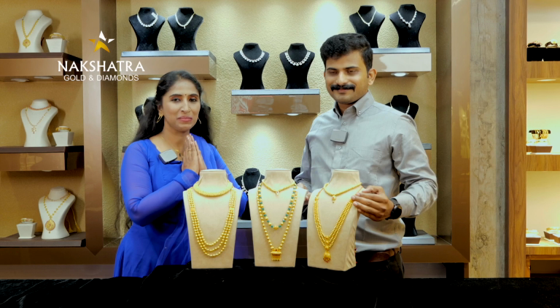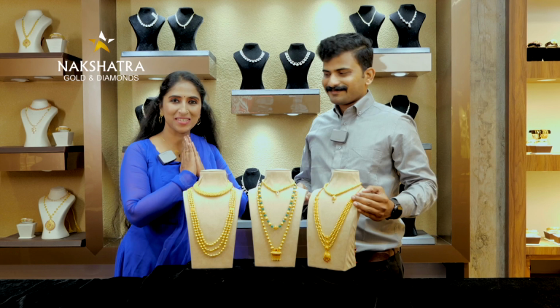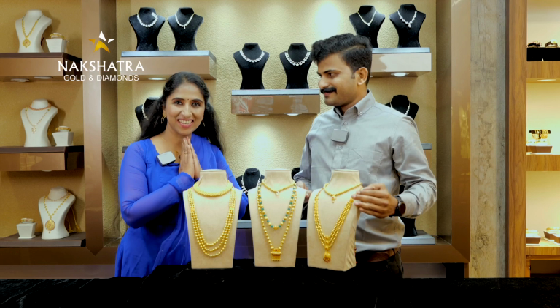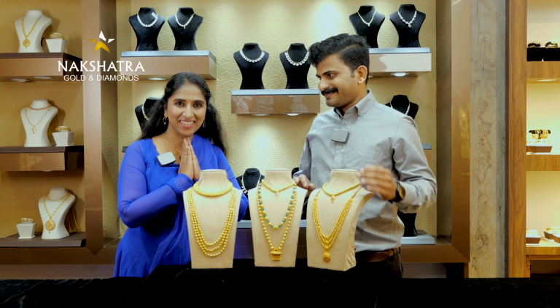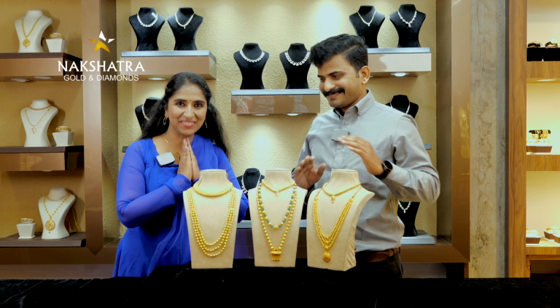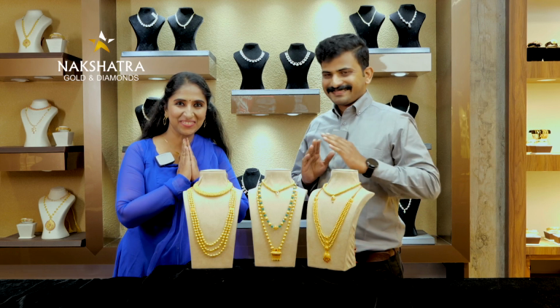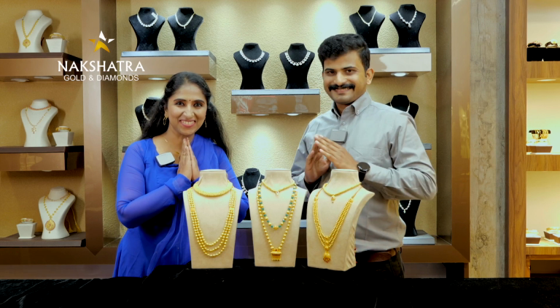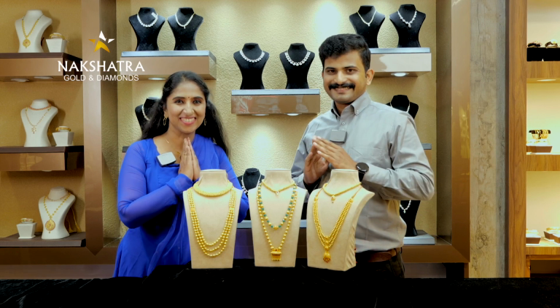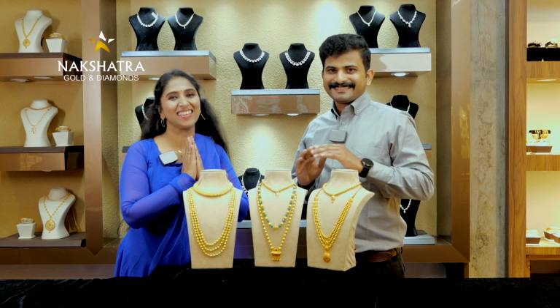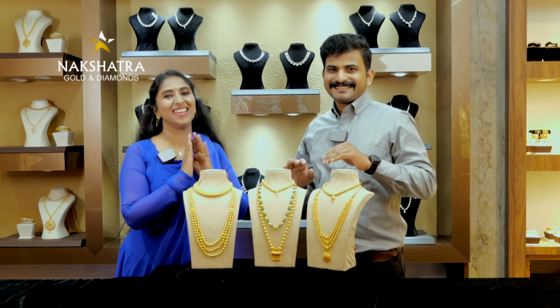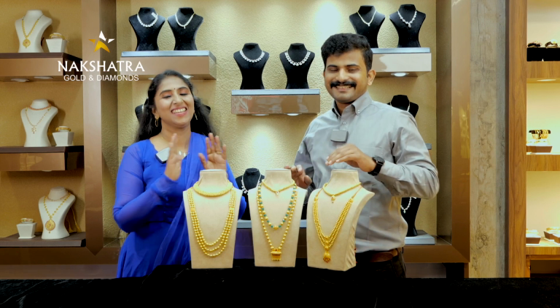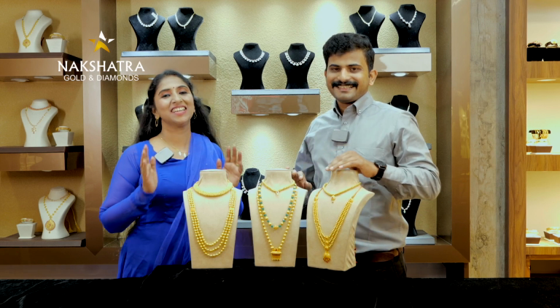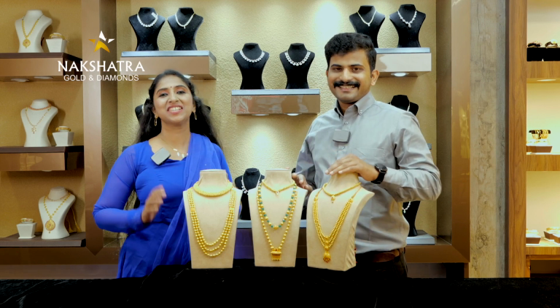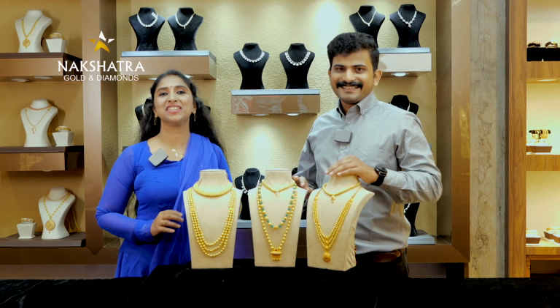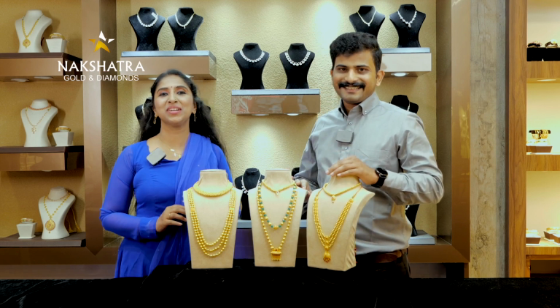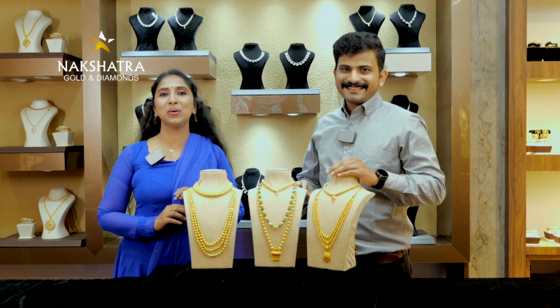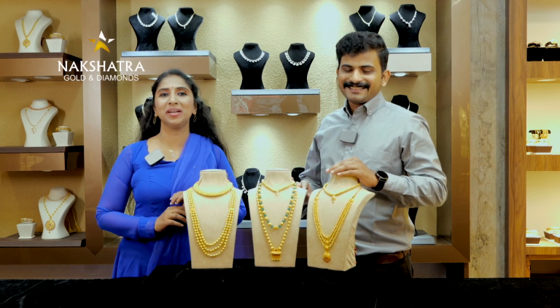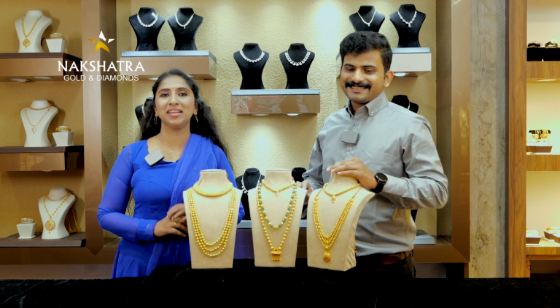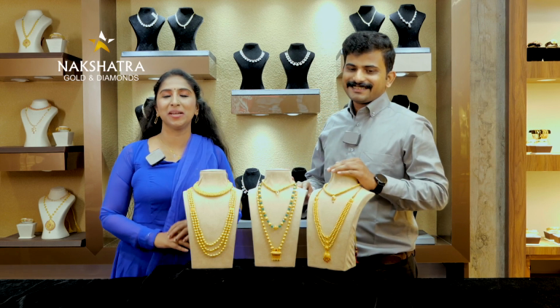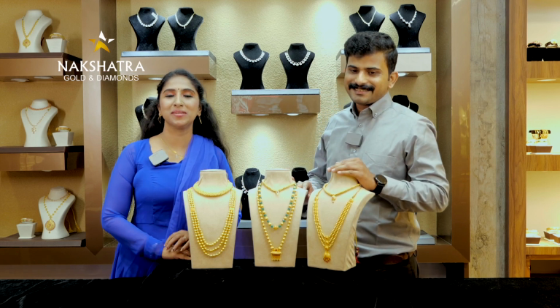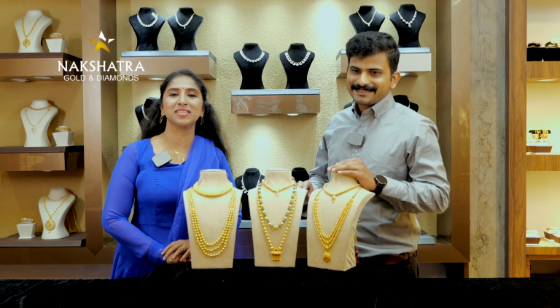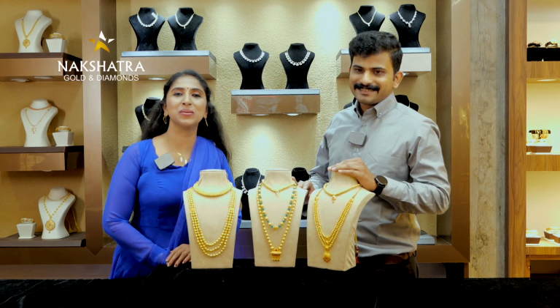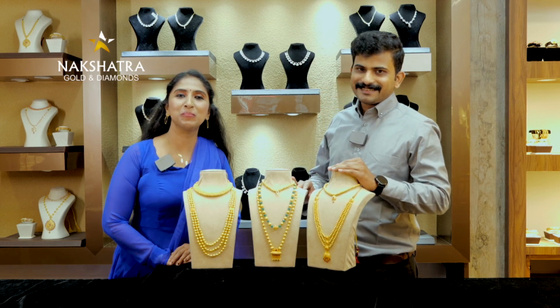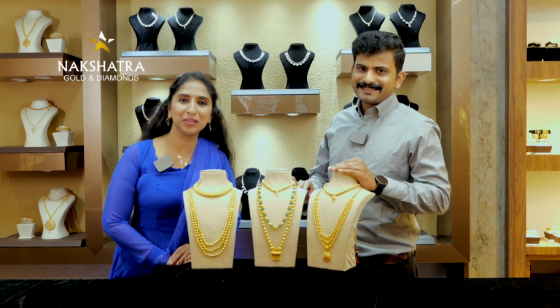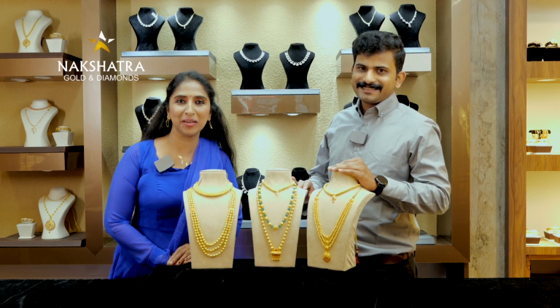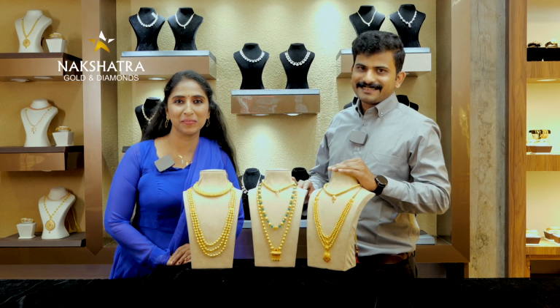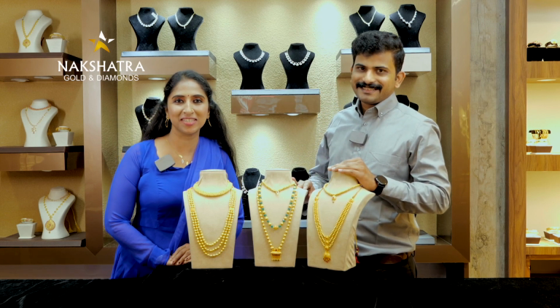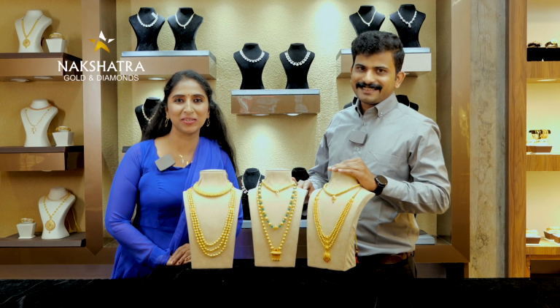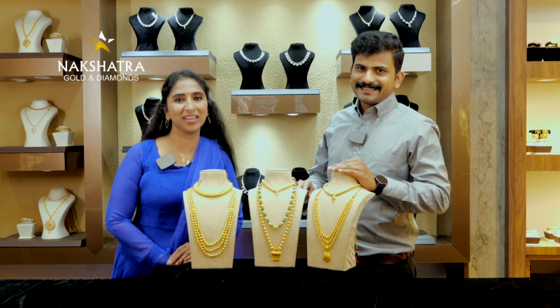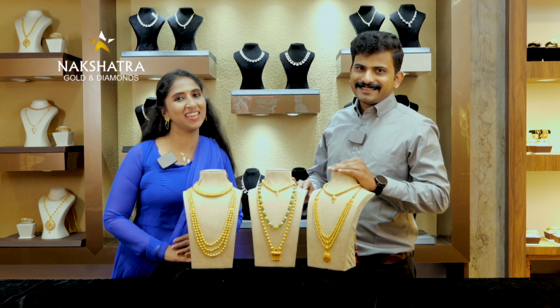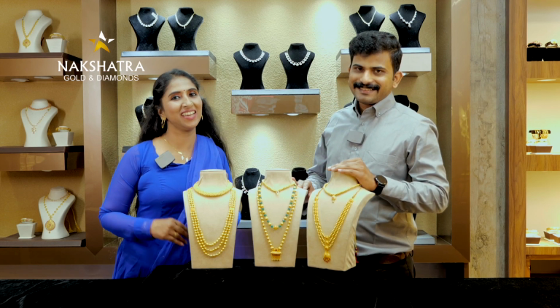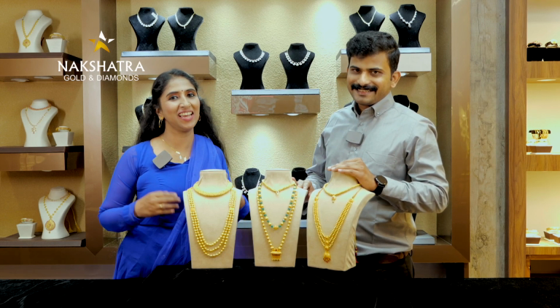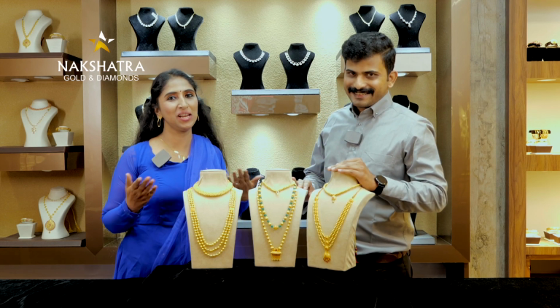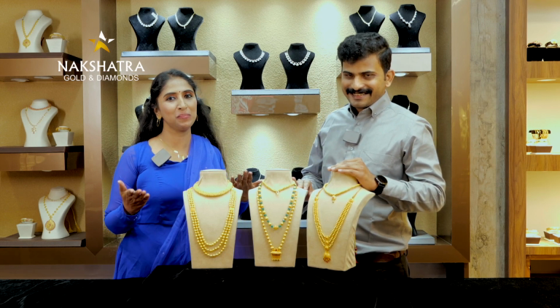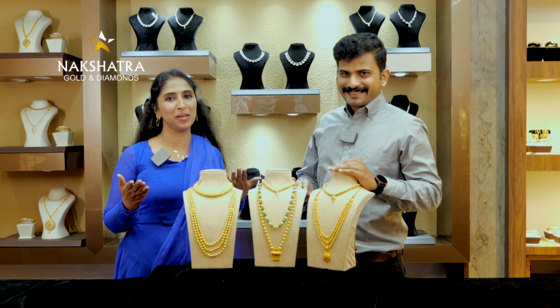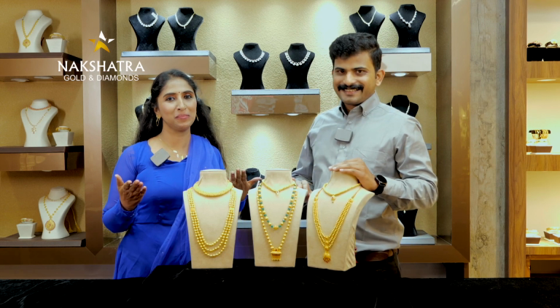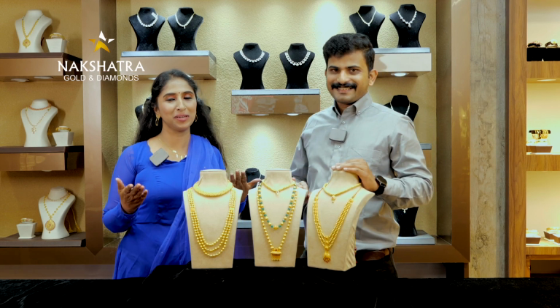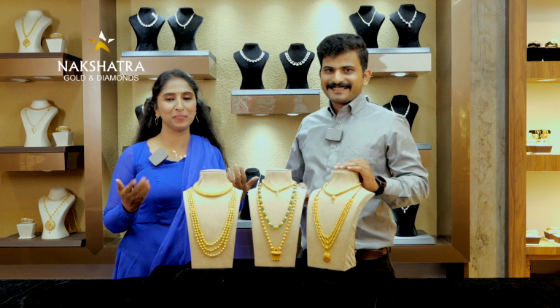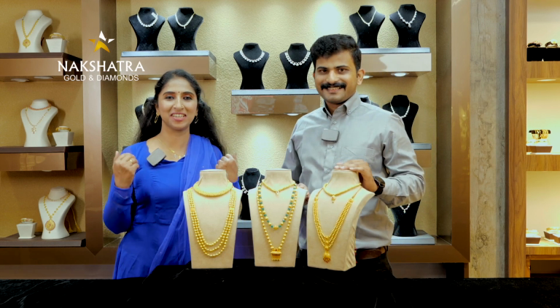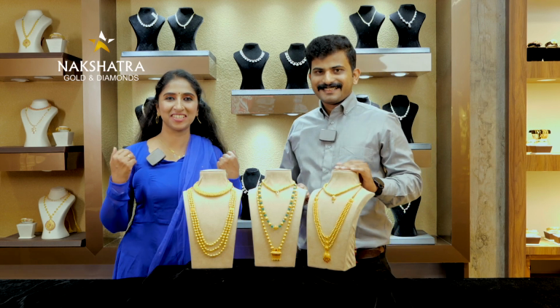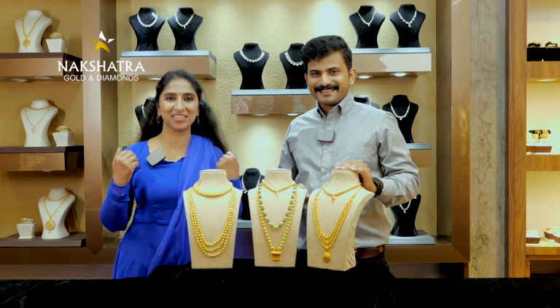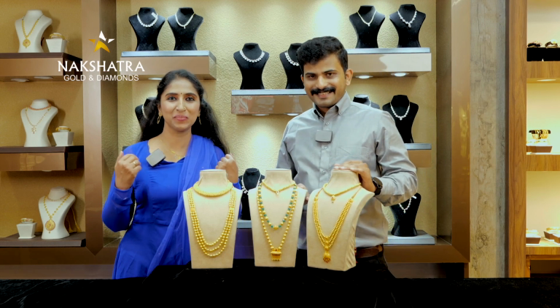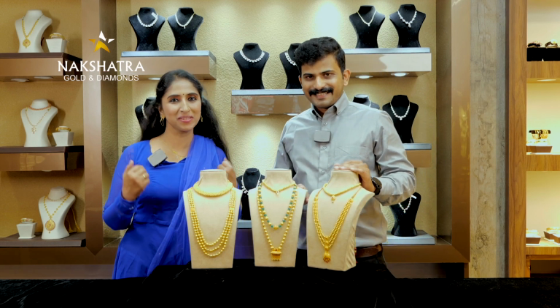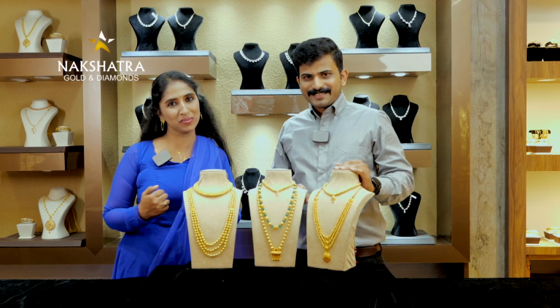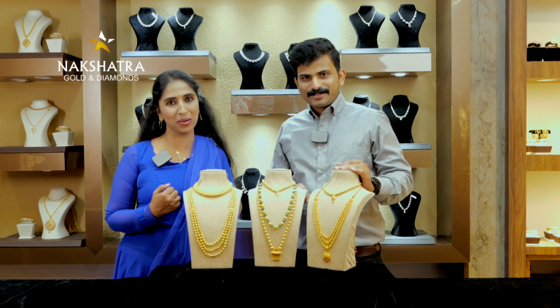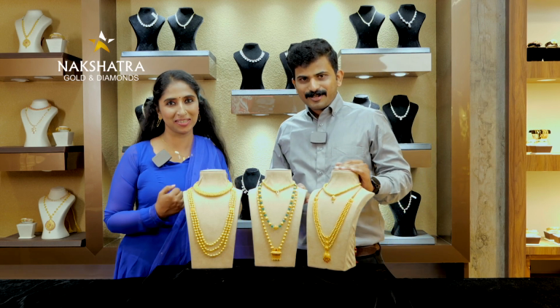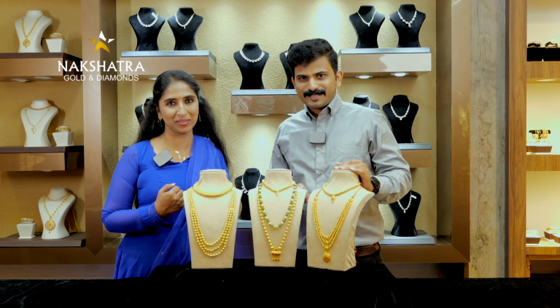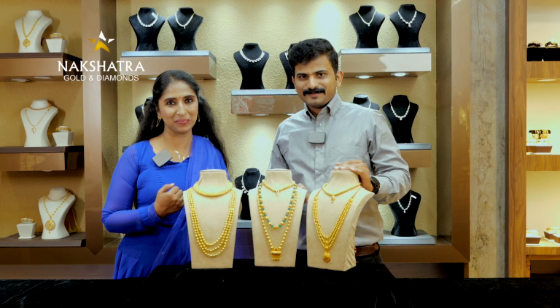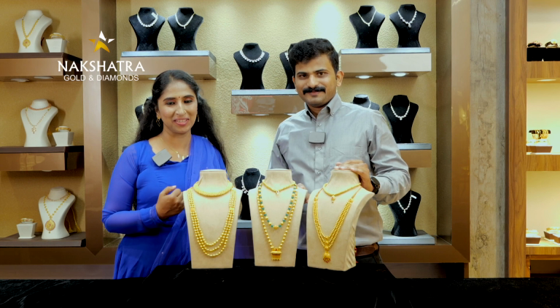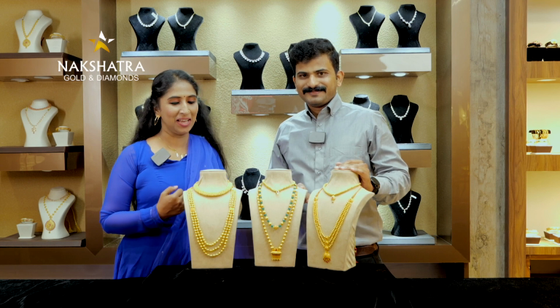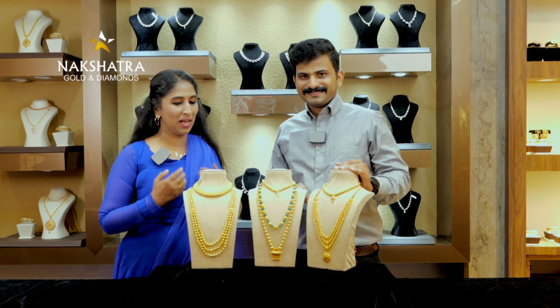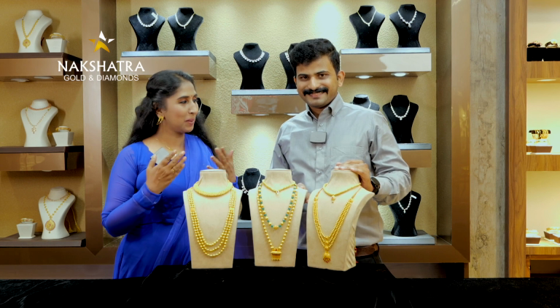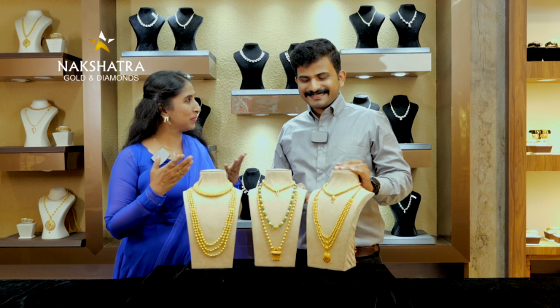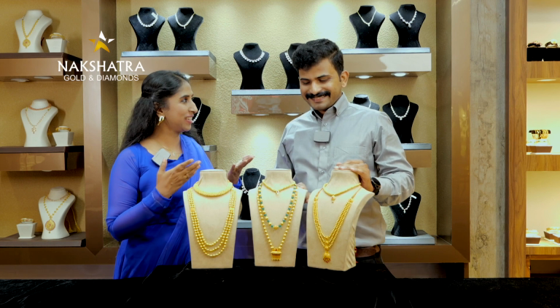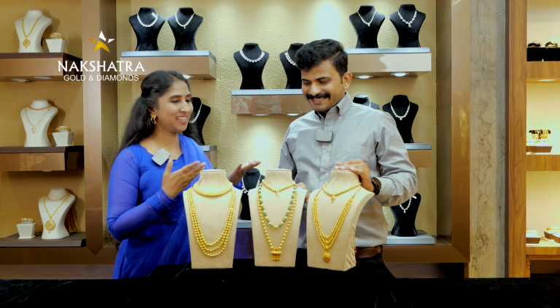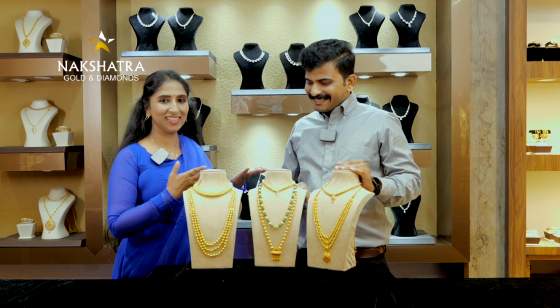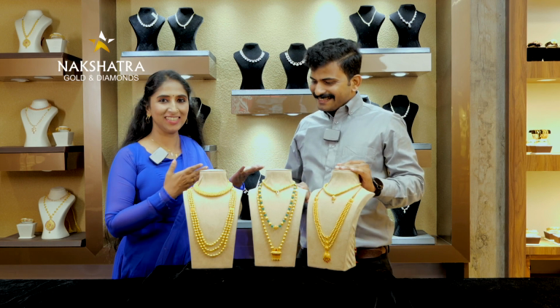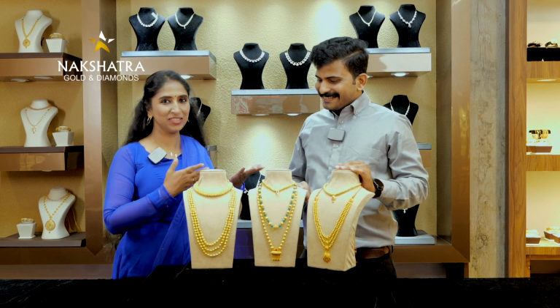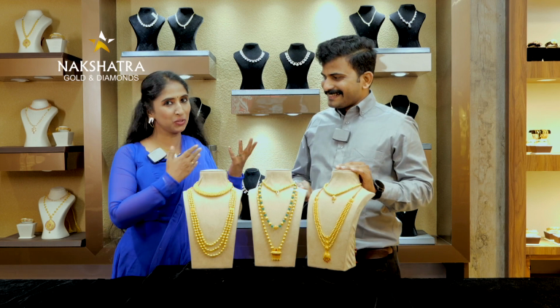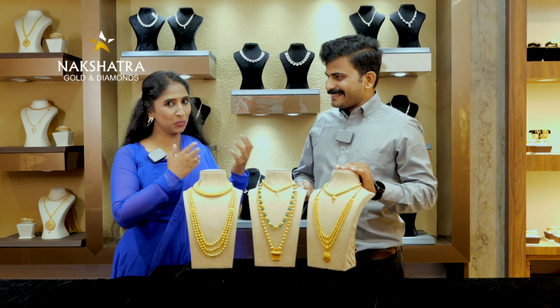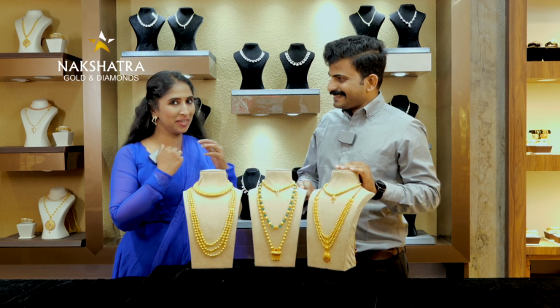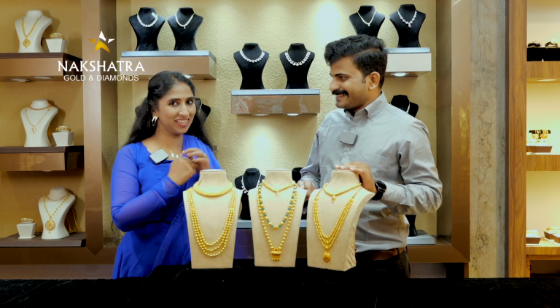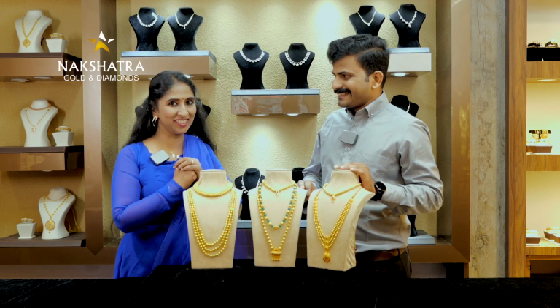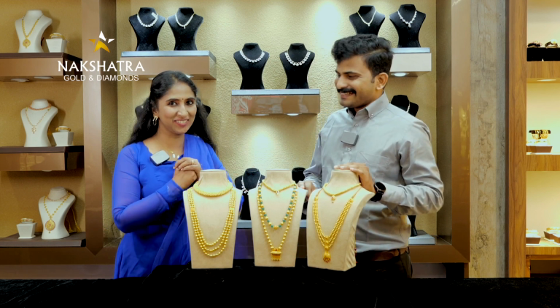Hello. Welcome to the episode of Nakshatra Golden Diamonds. Let me explain the details of today's video.